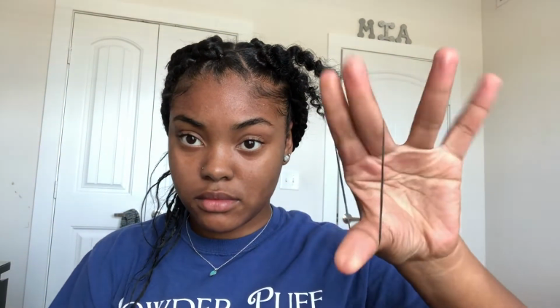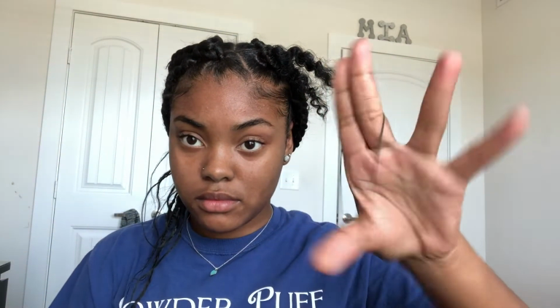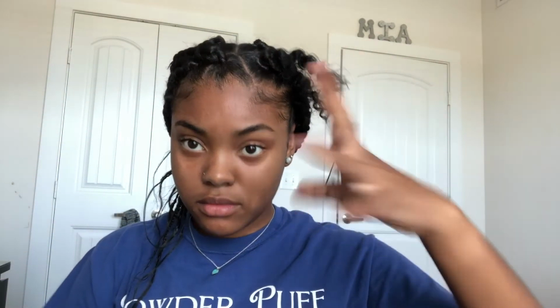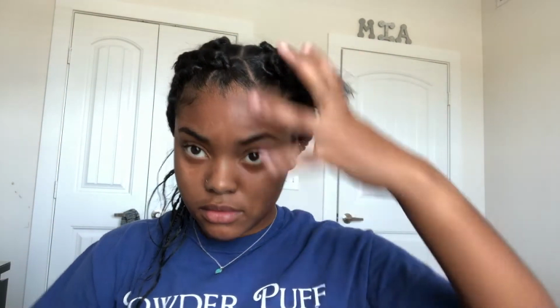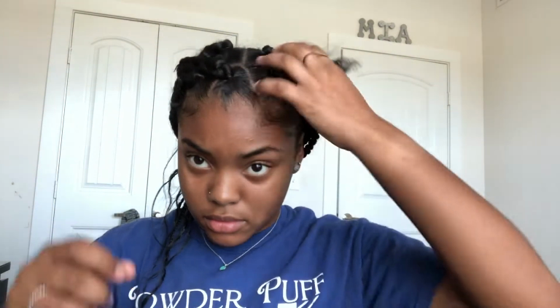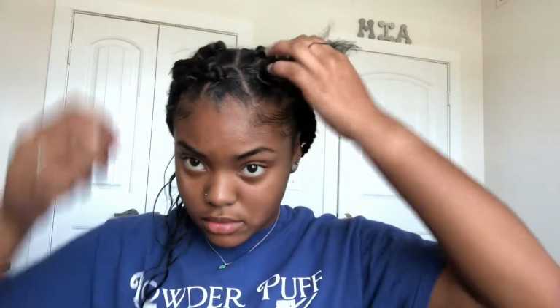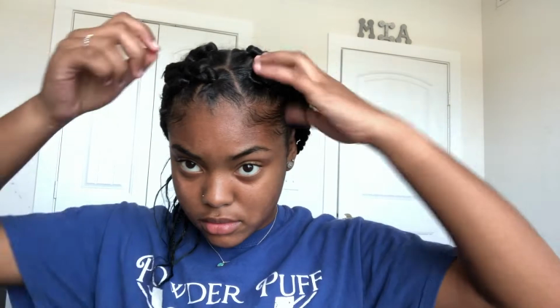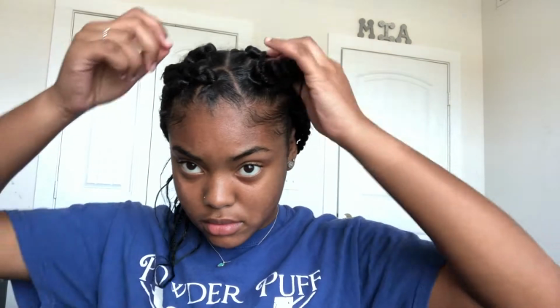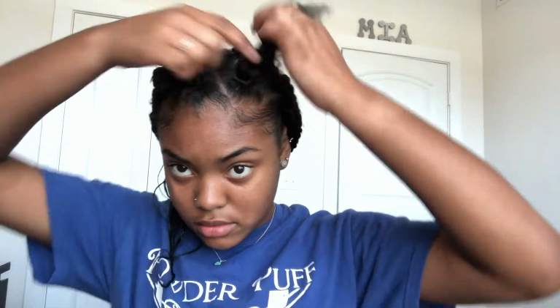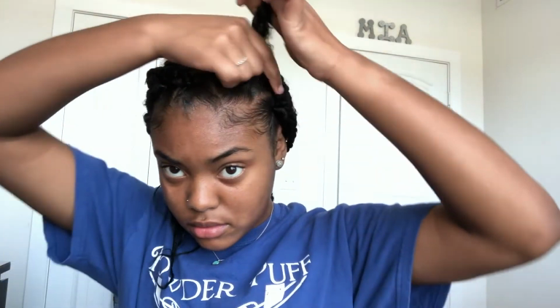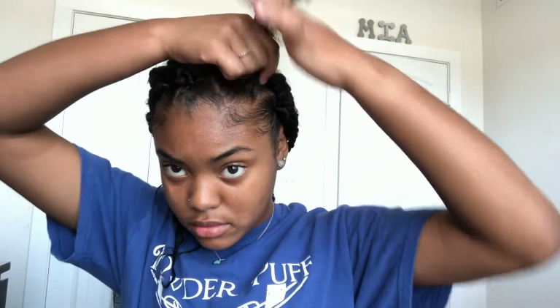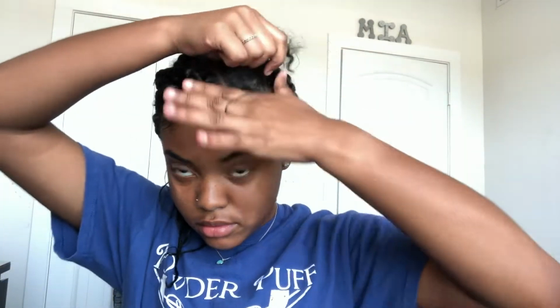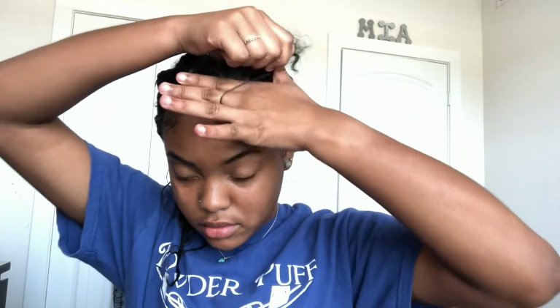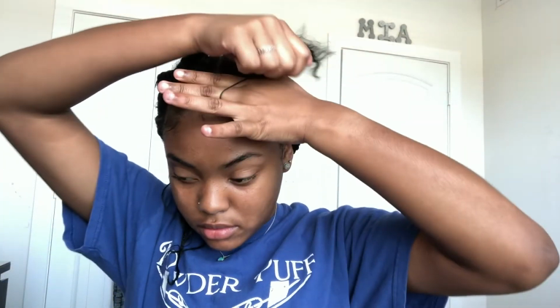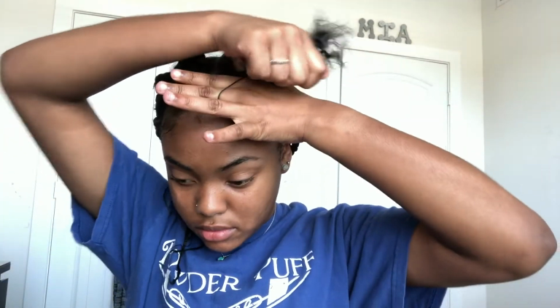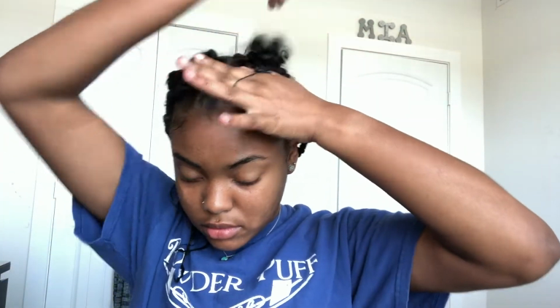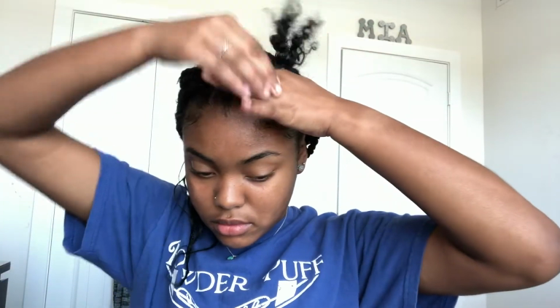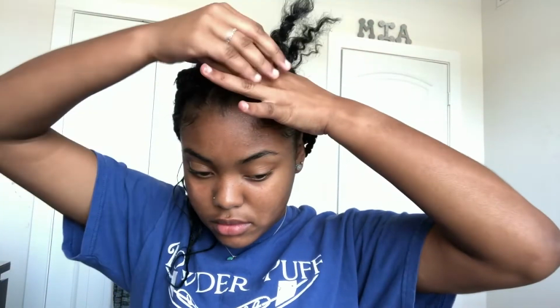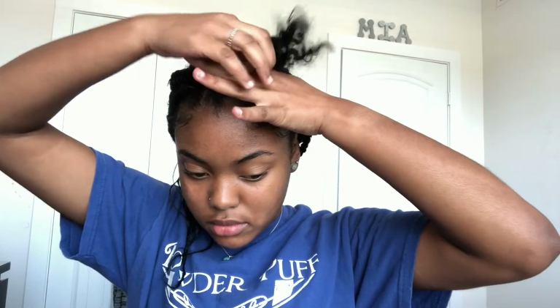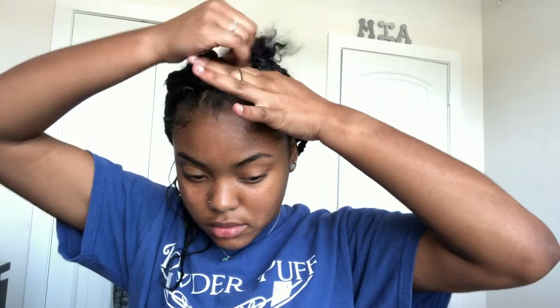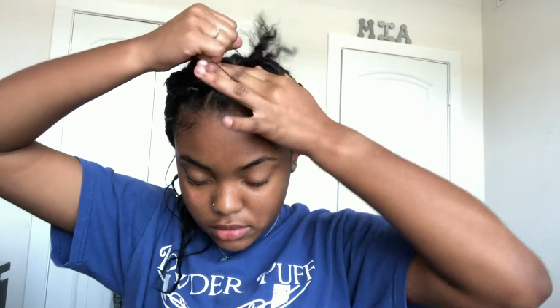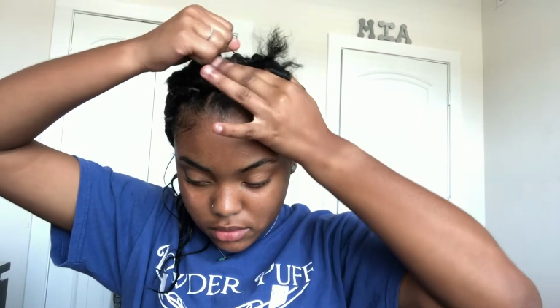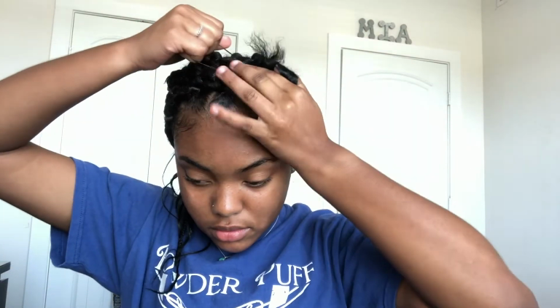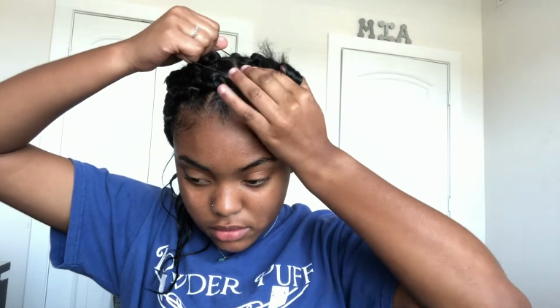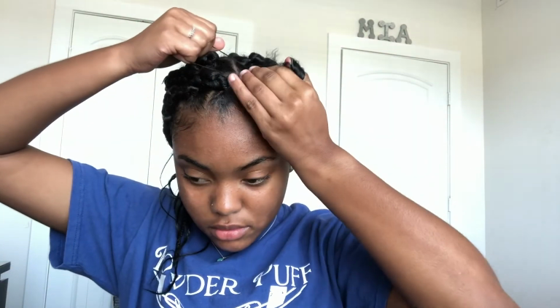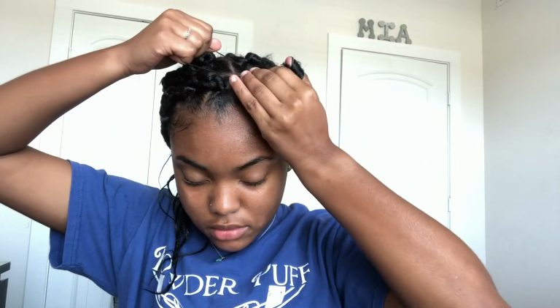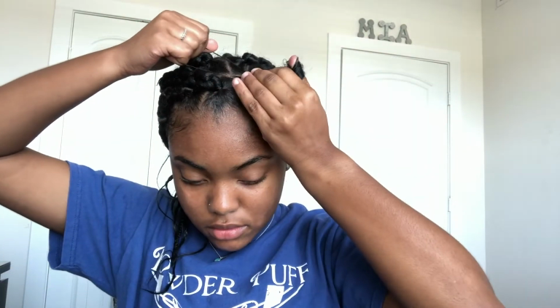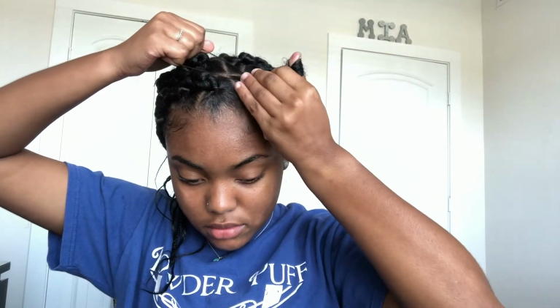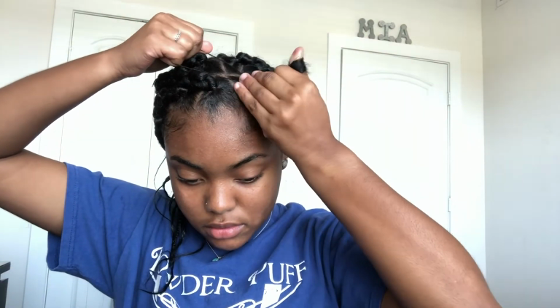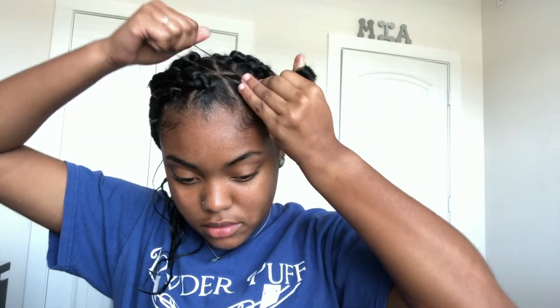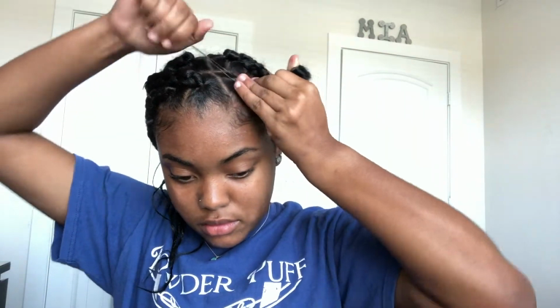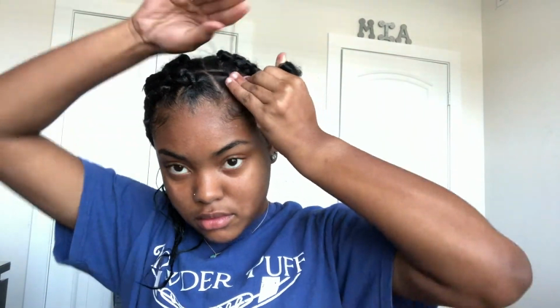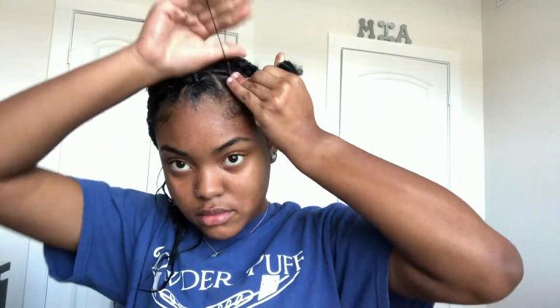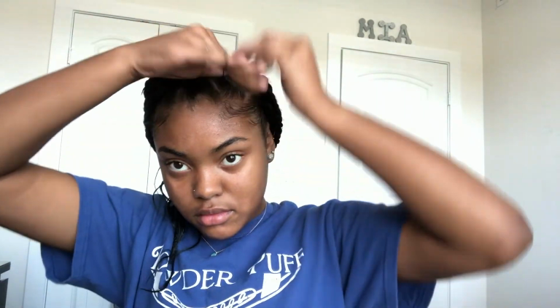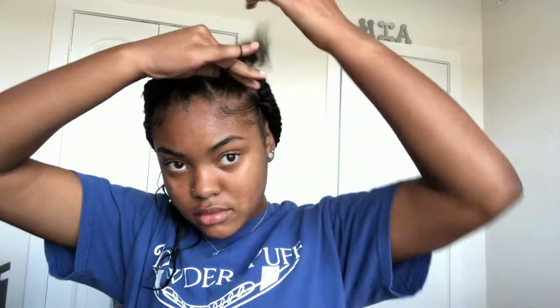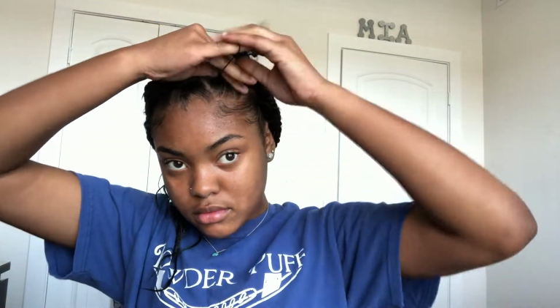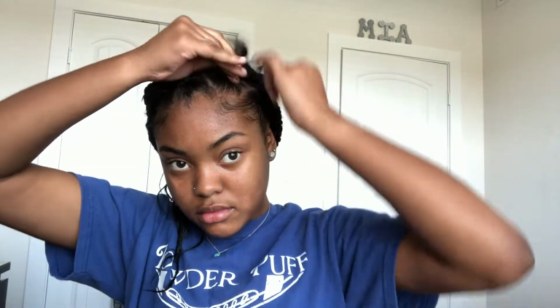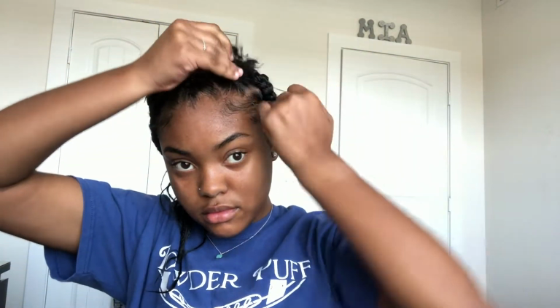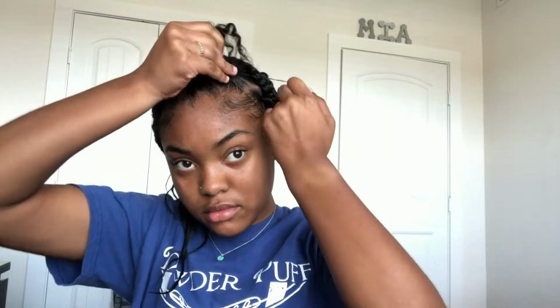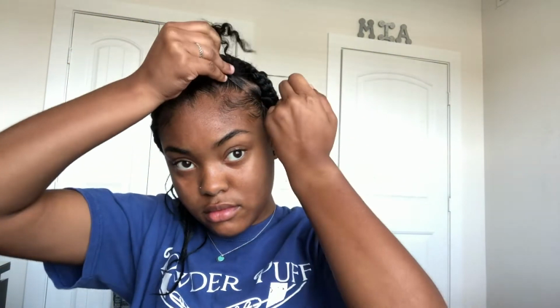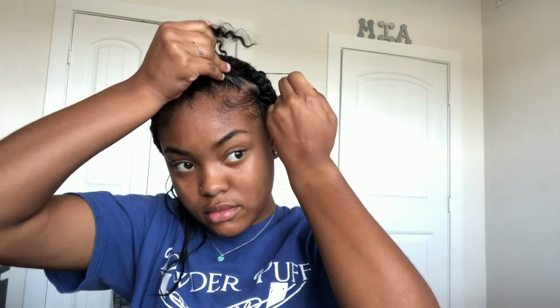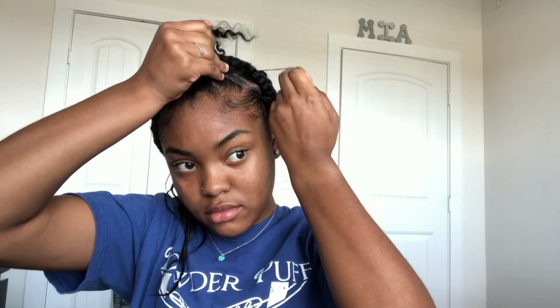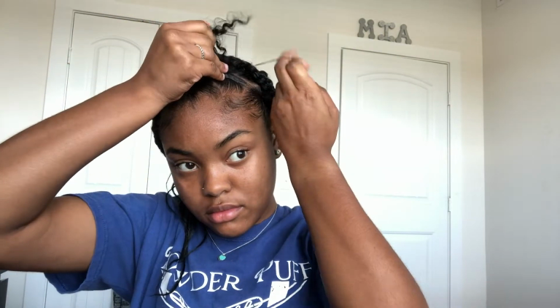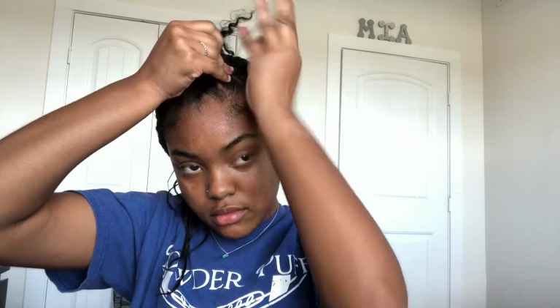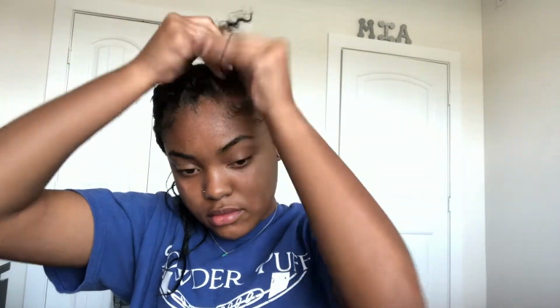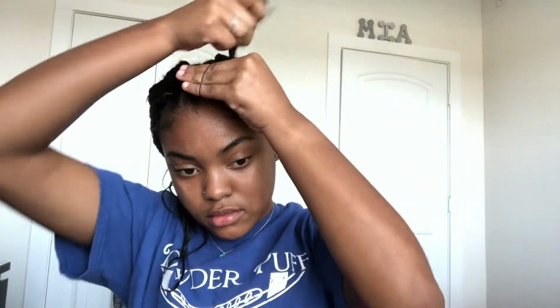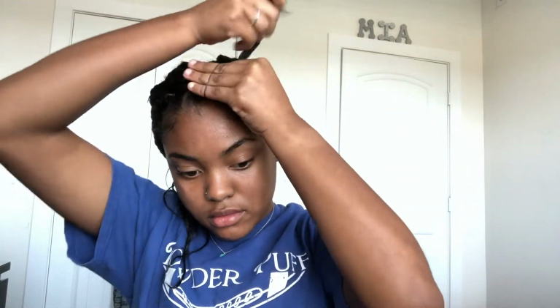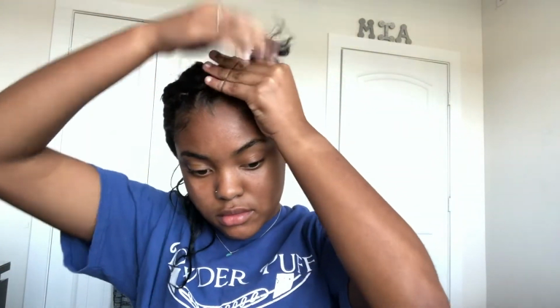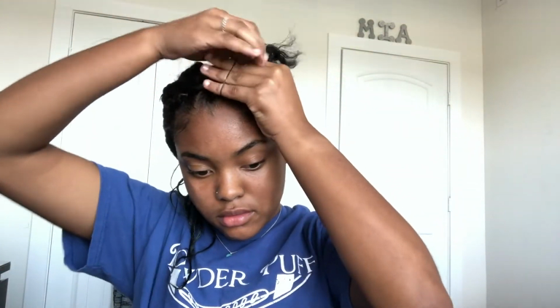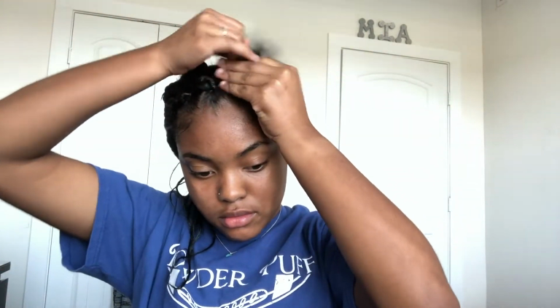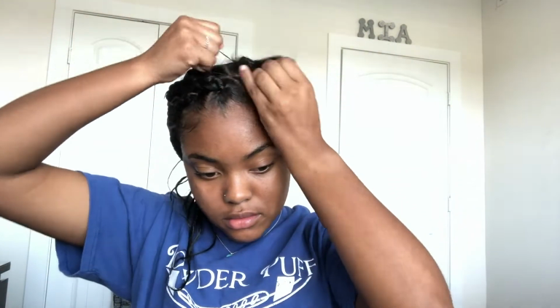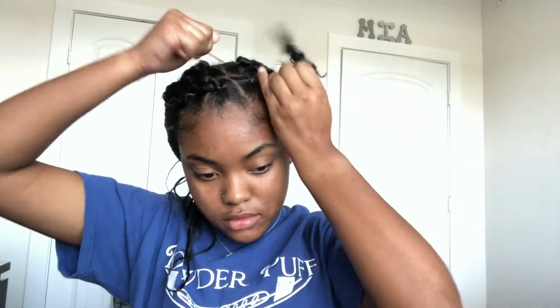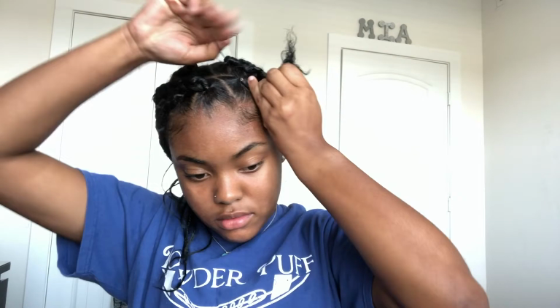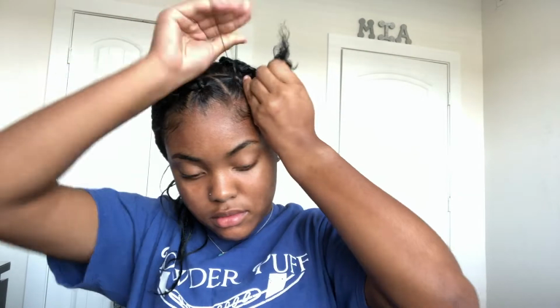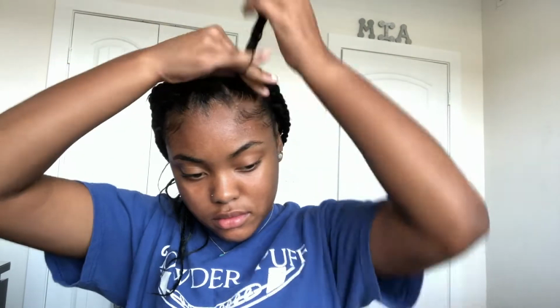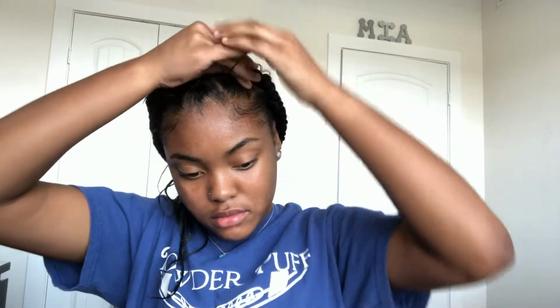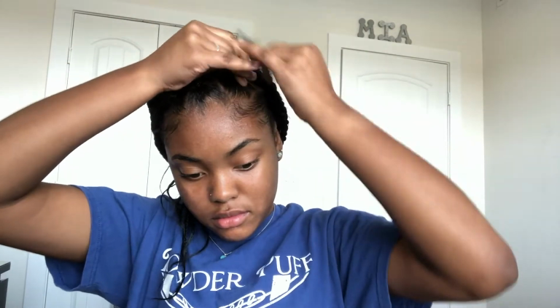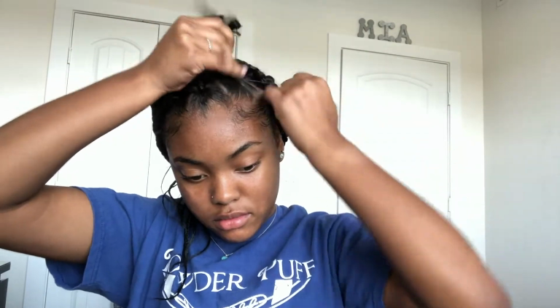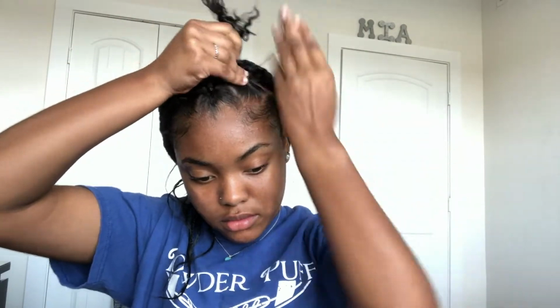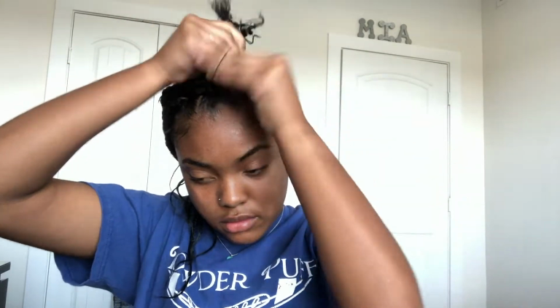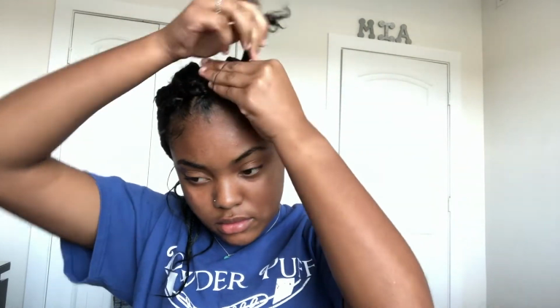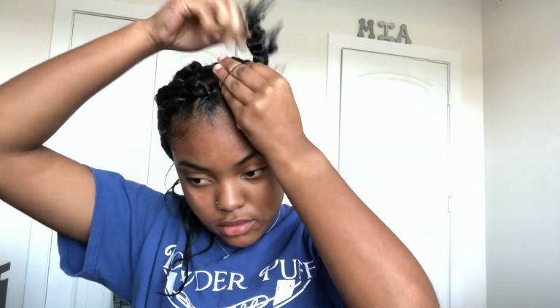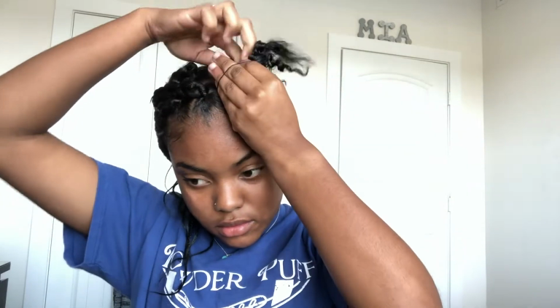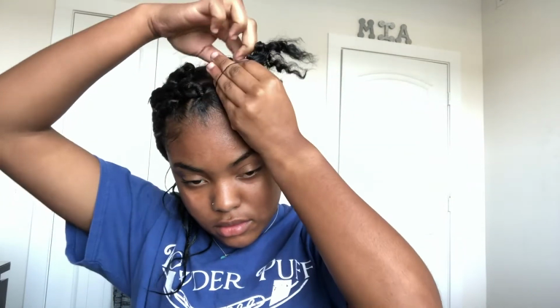Now I'm going to do the most important part — I'm going to put the hair in the rubber band. Don't put it too tight because you don't want a bunch of tension around your edges.